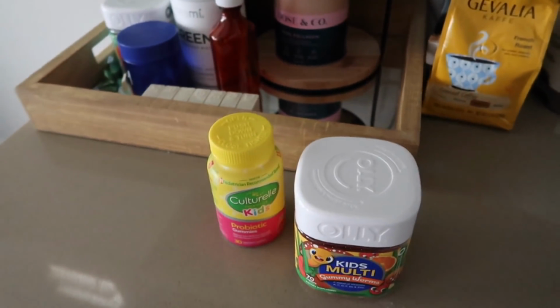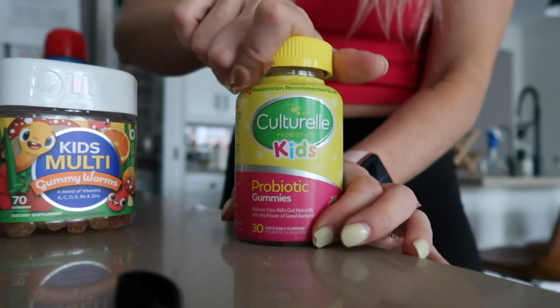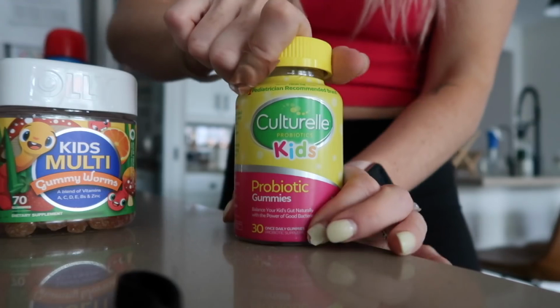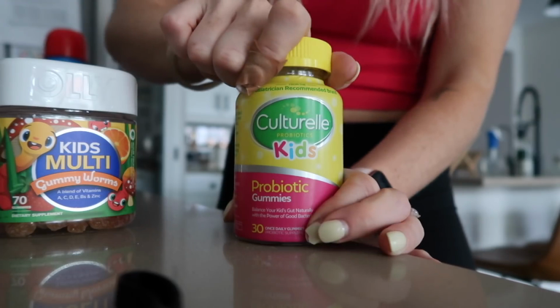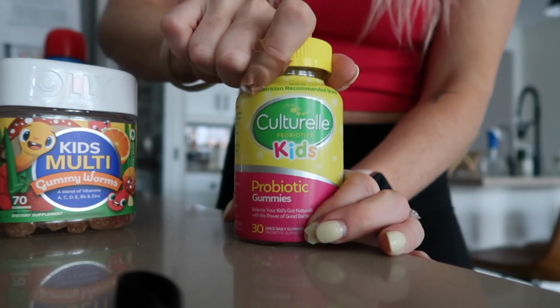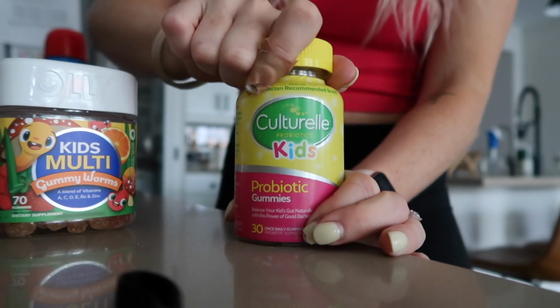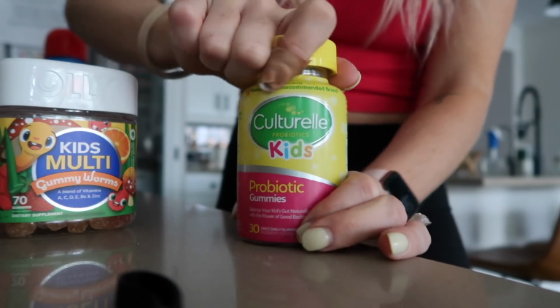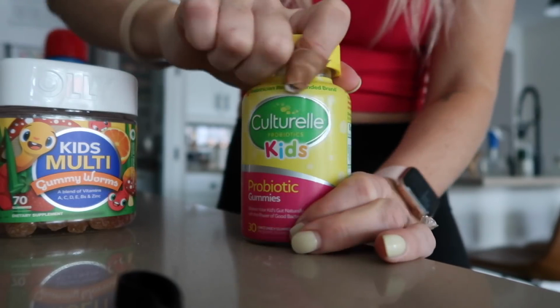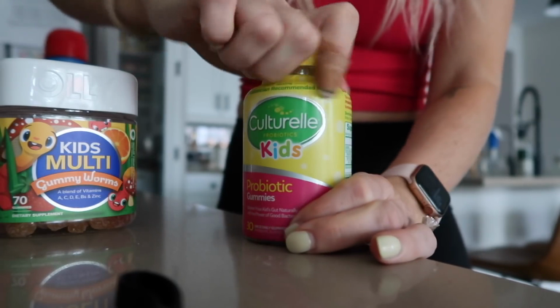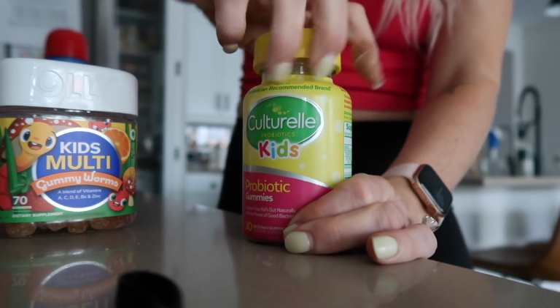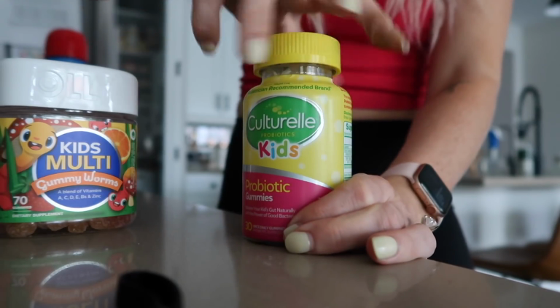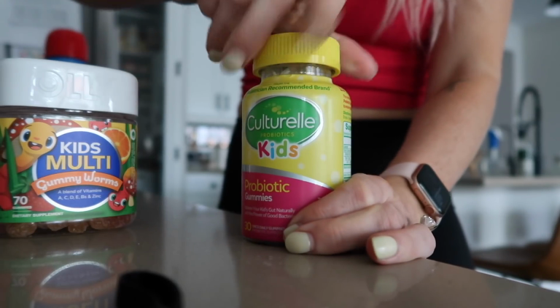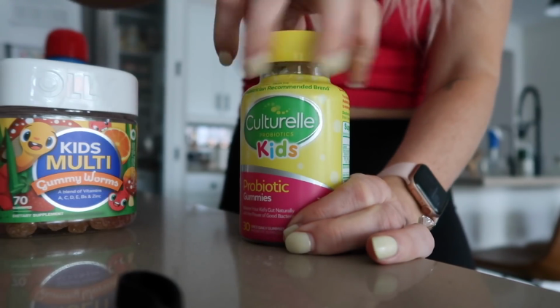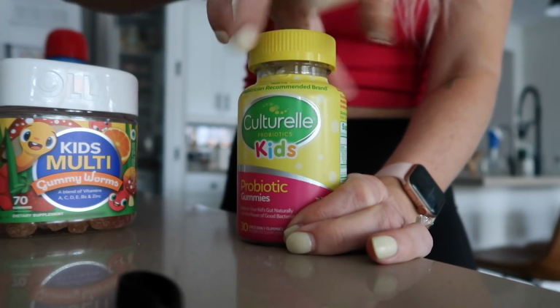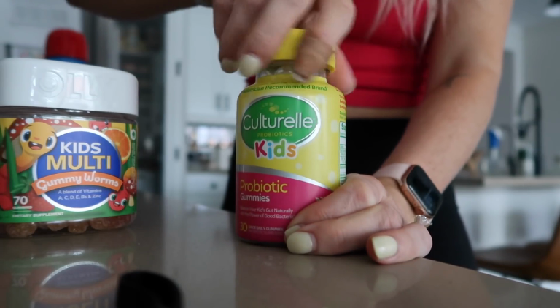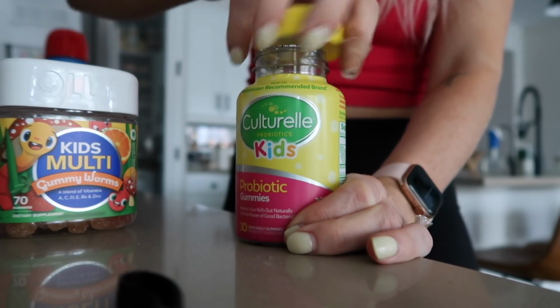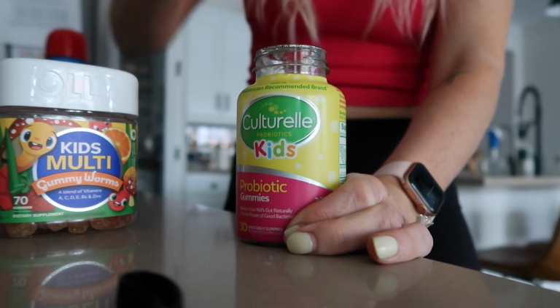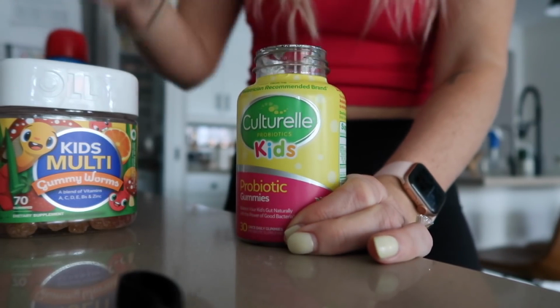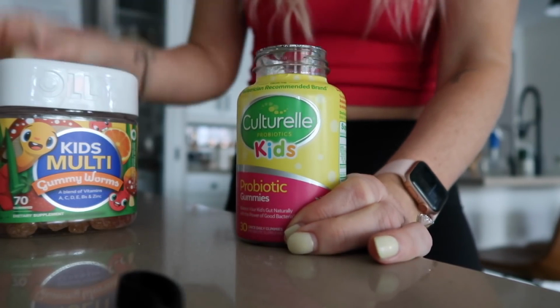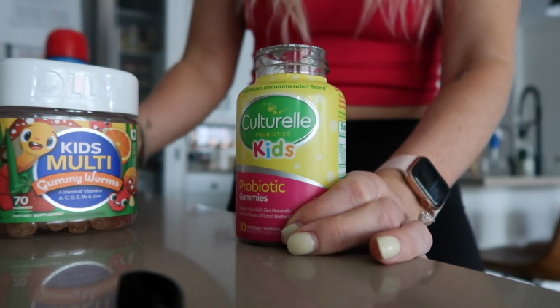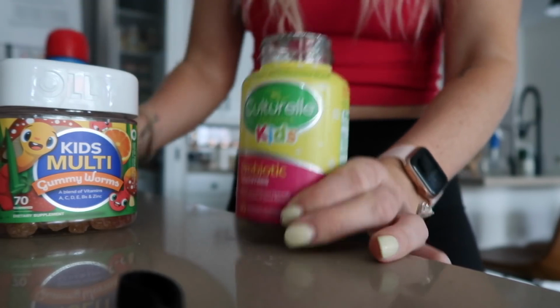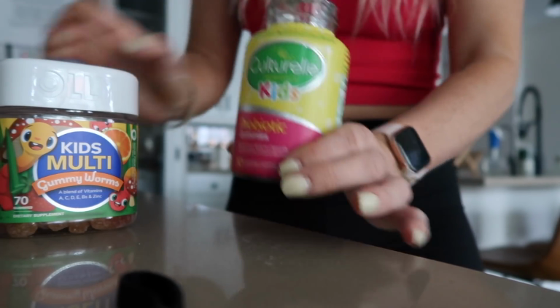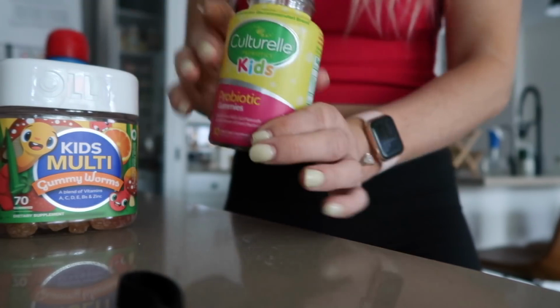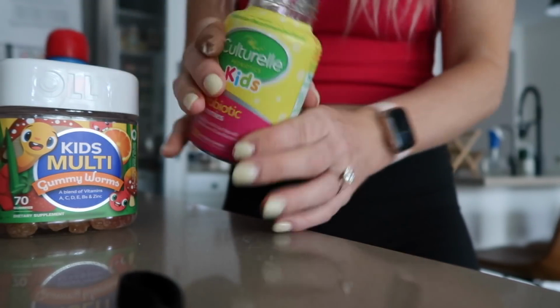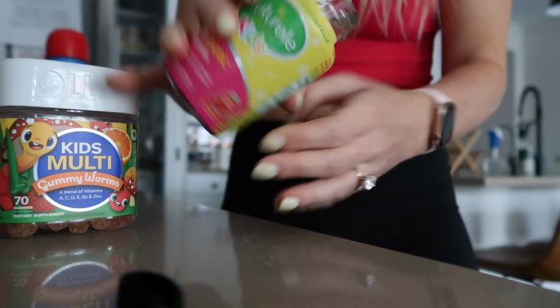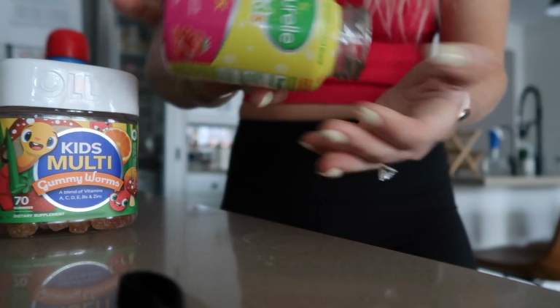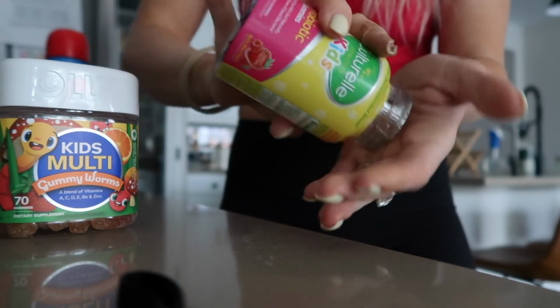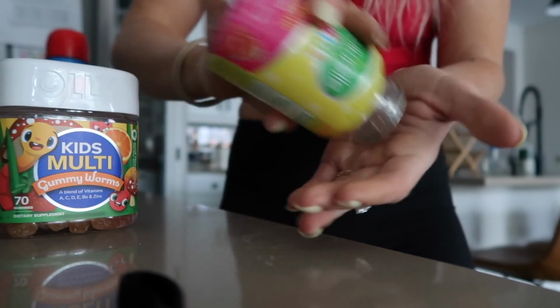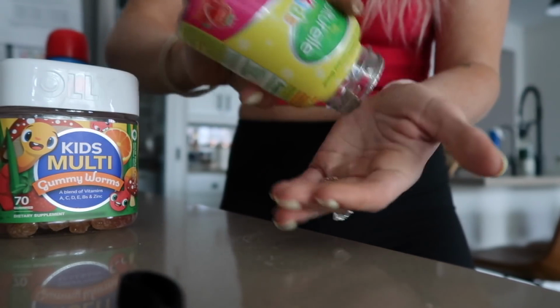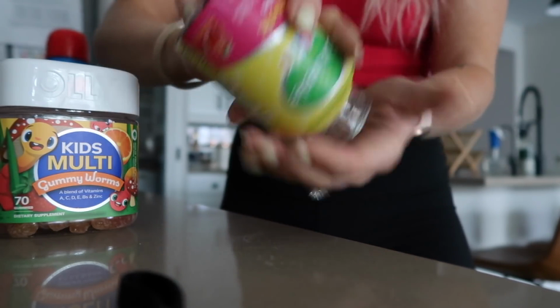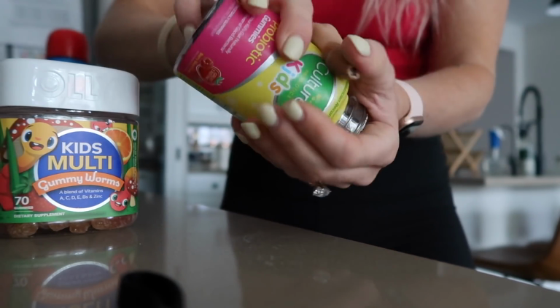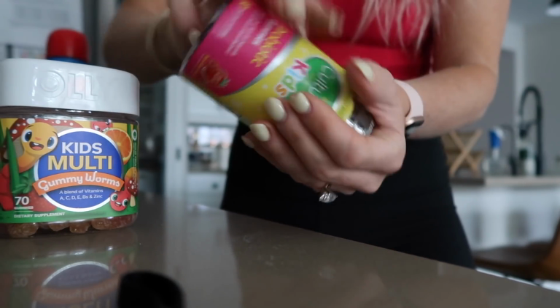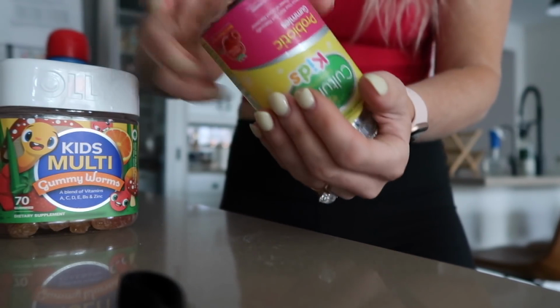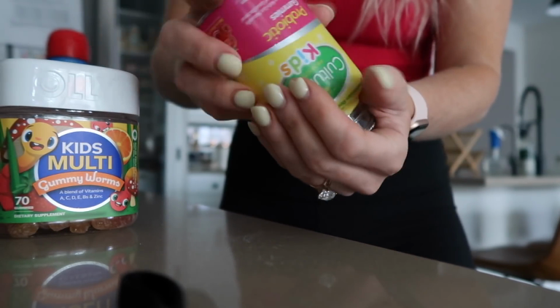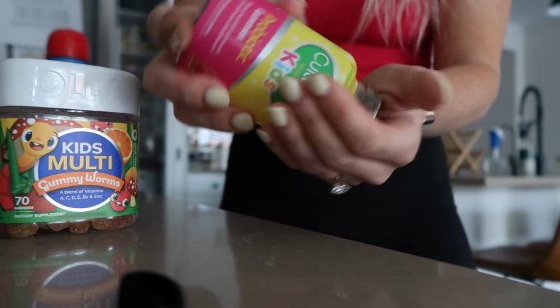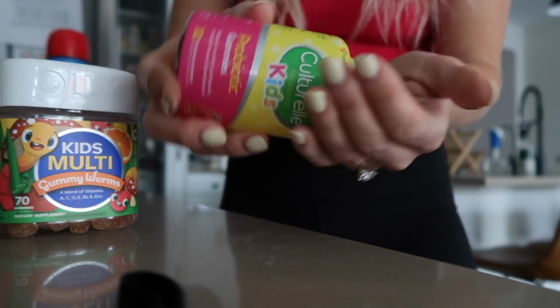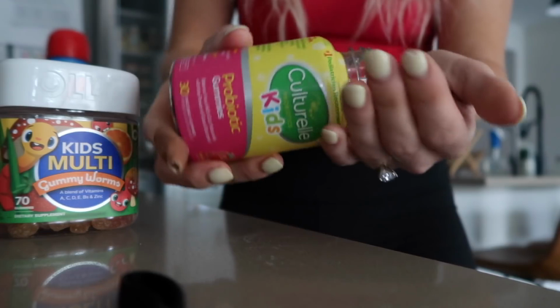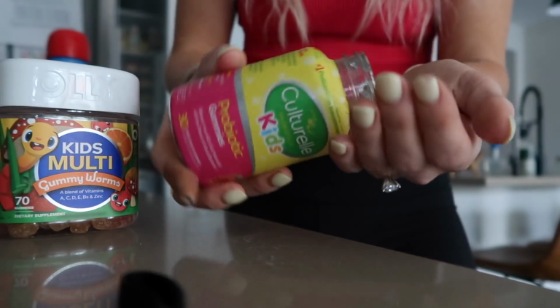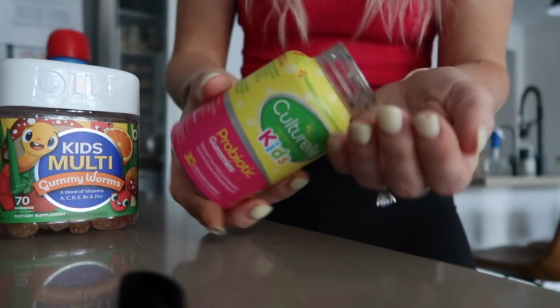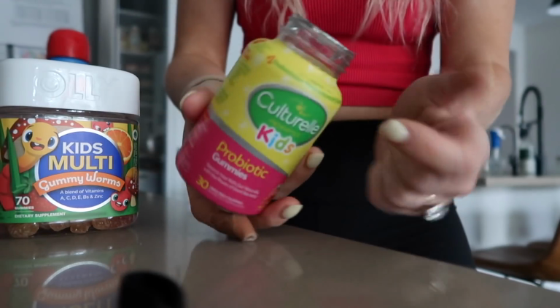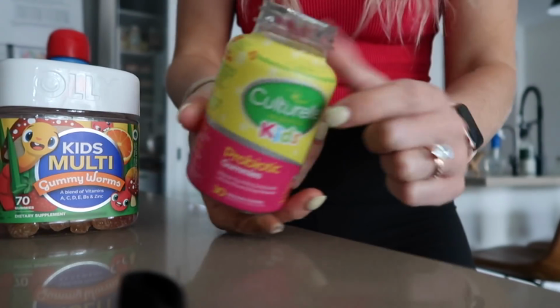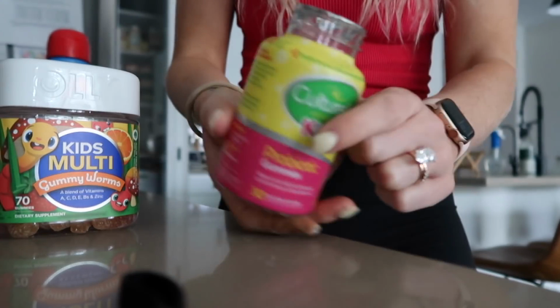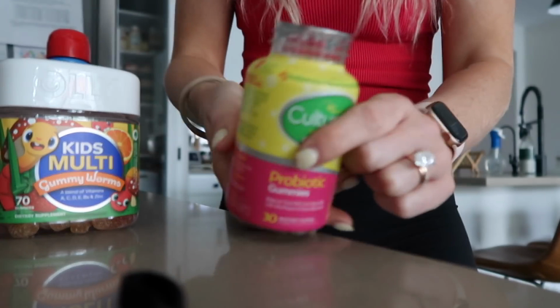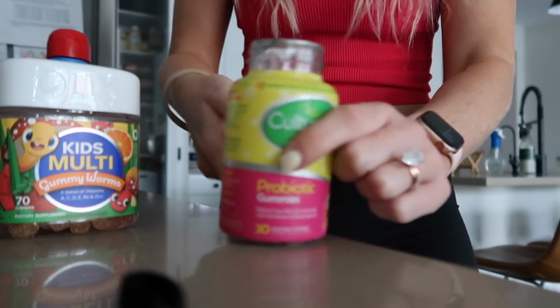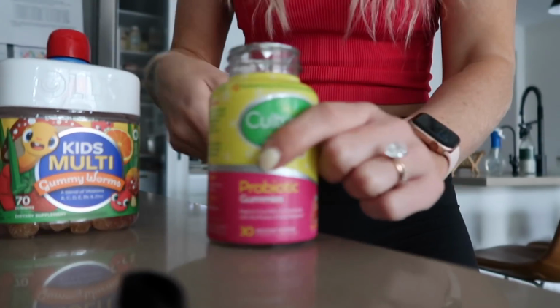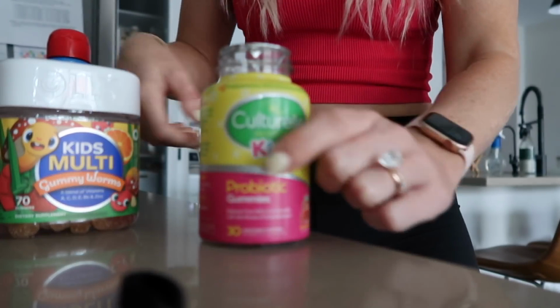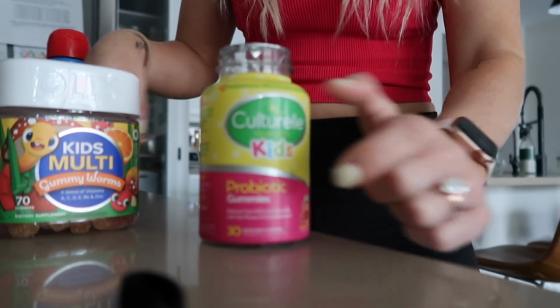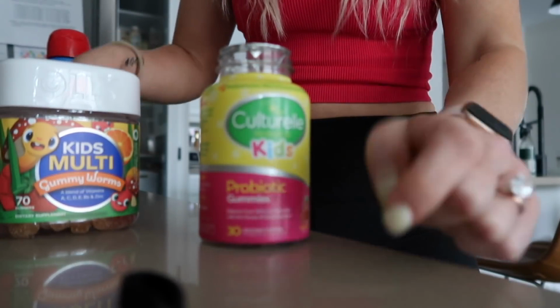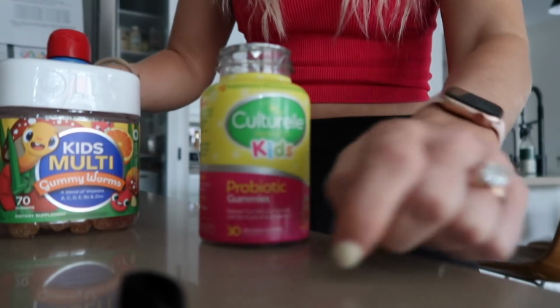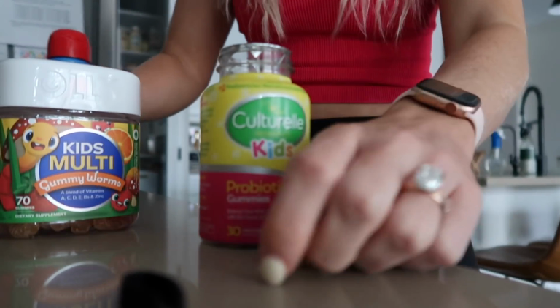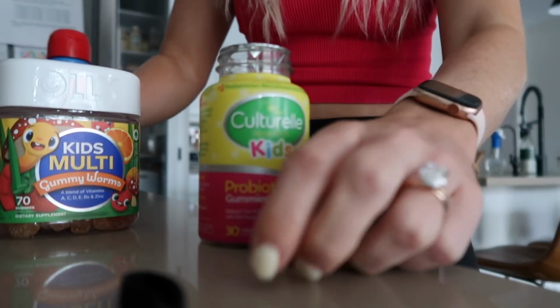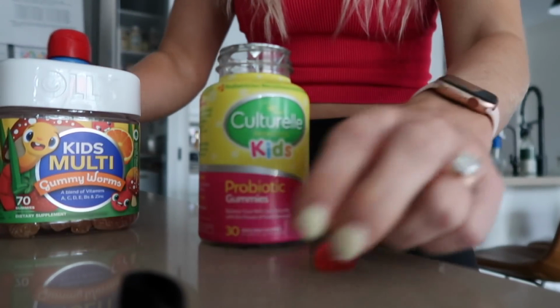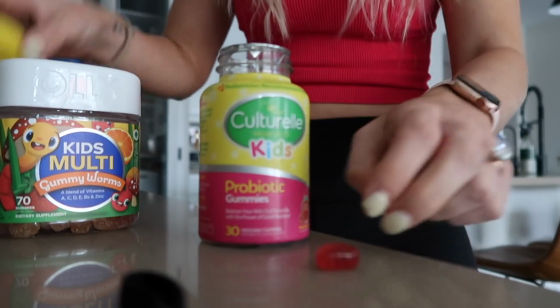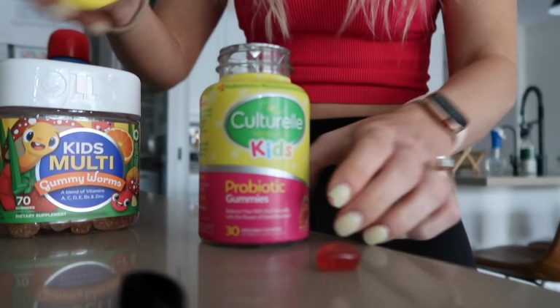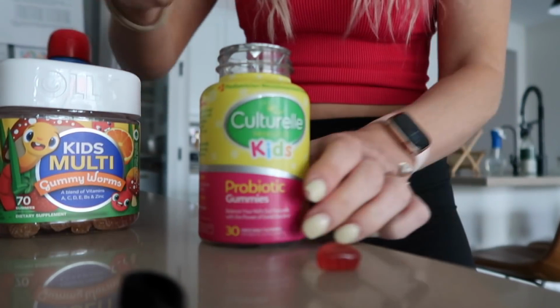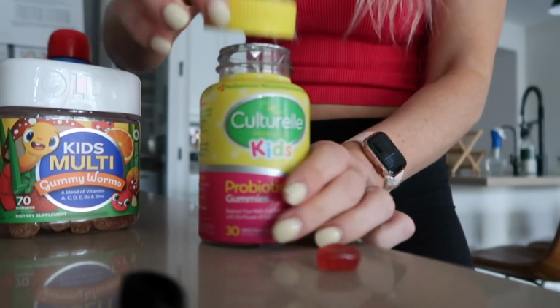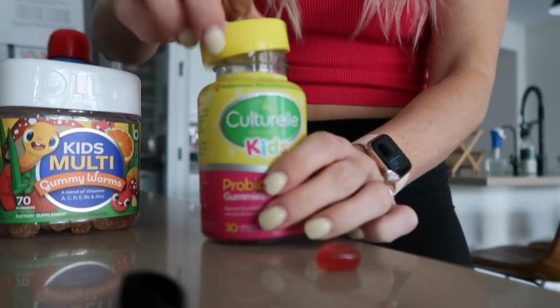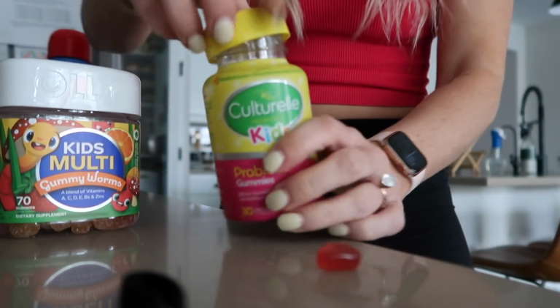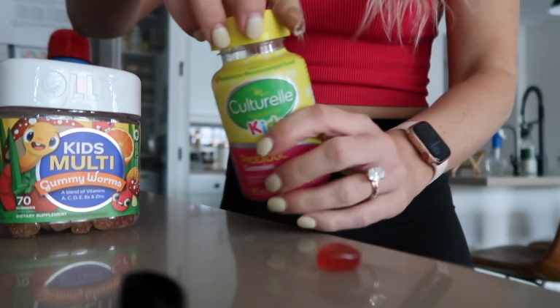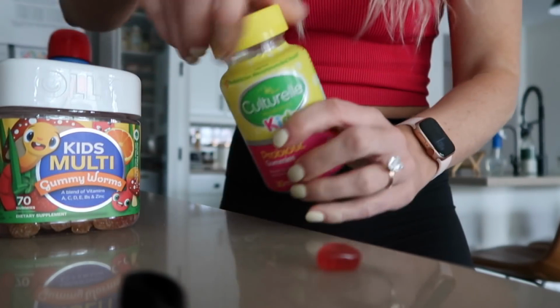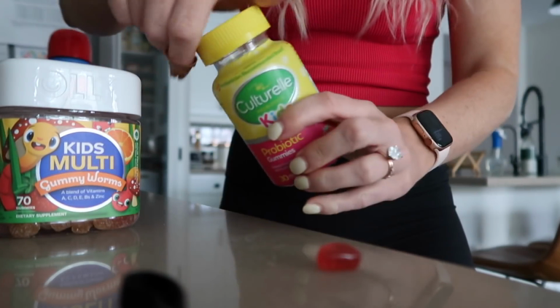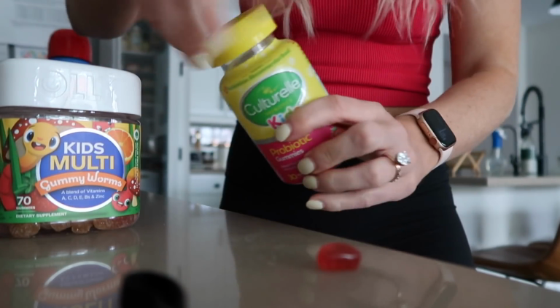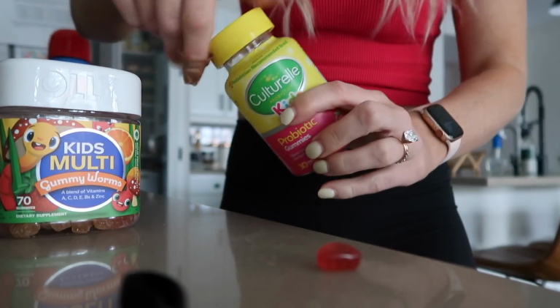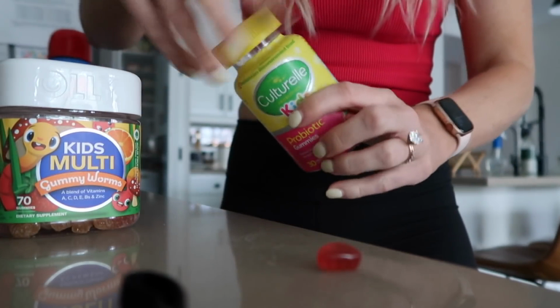Scarlet gets a multivitamin gummy worm by Ollie every morning and then I also give her a Kulturel Kids probiotic.